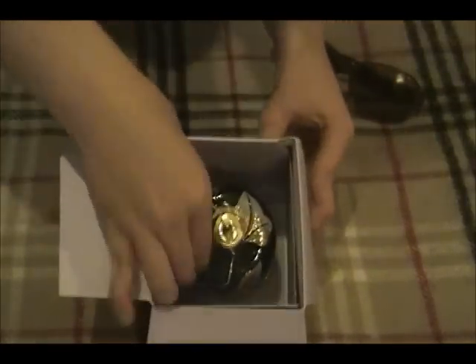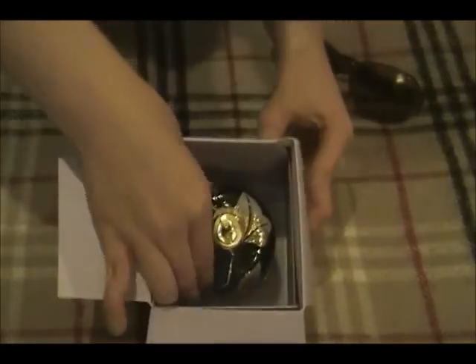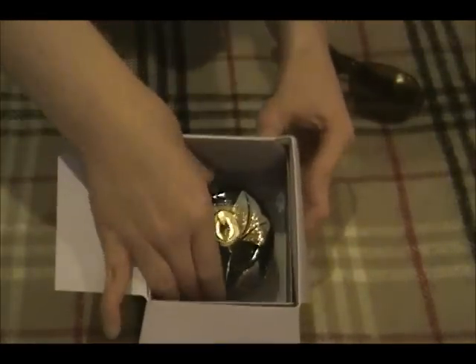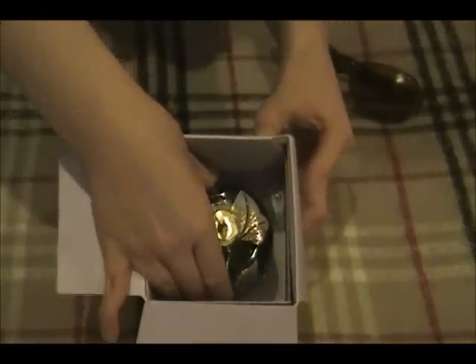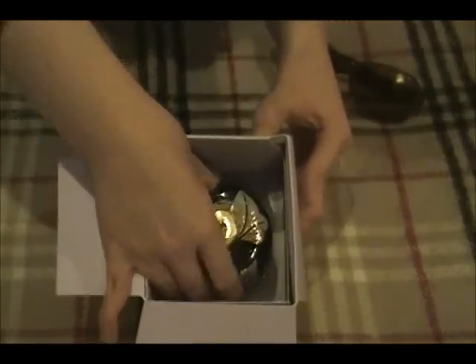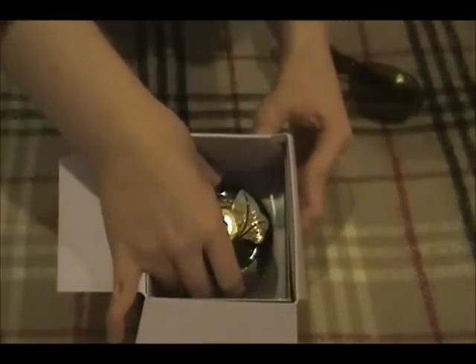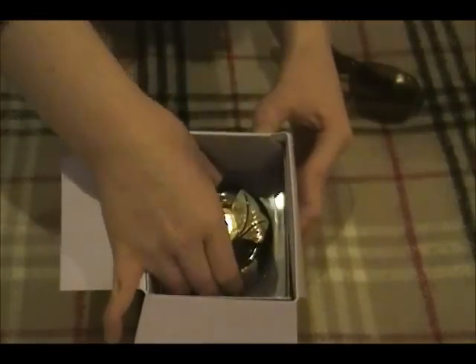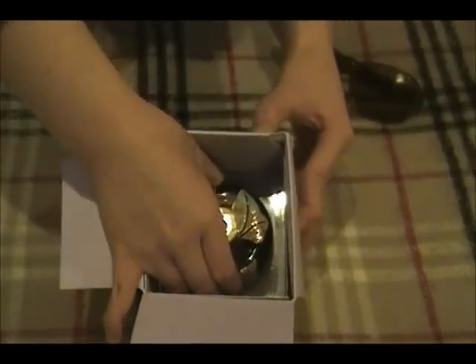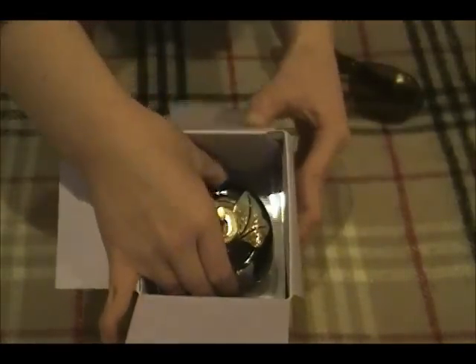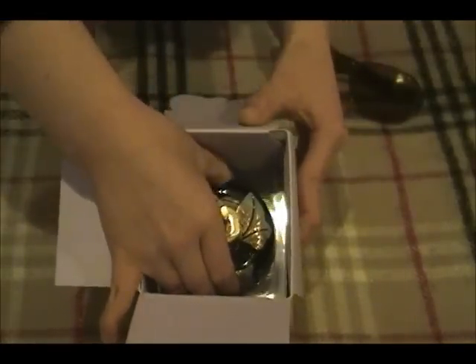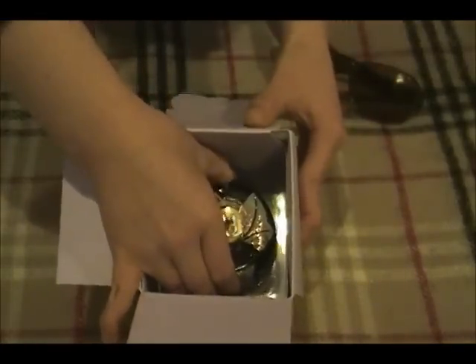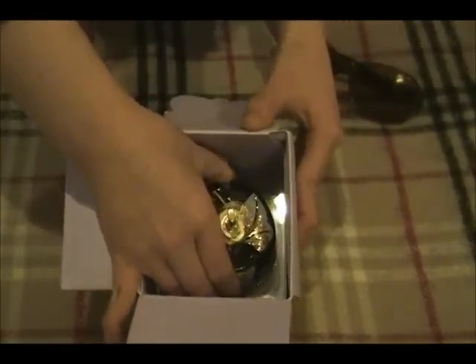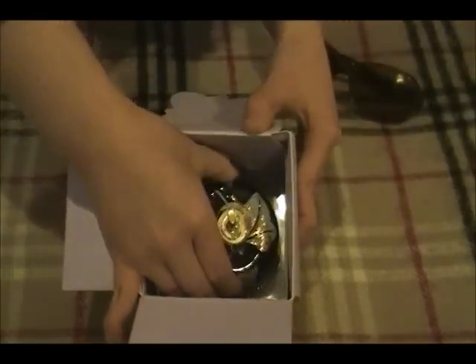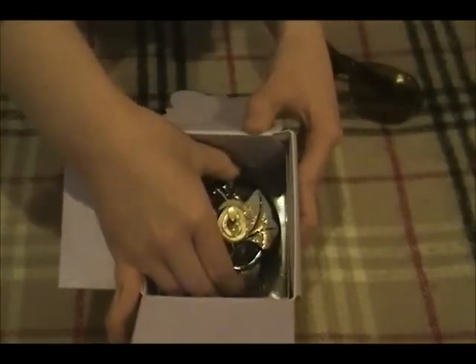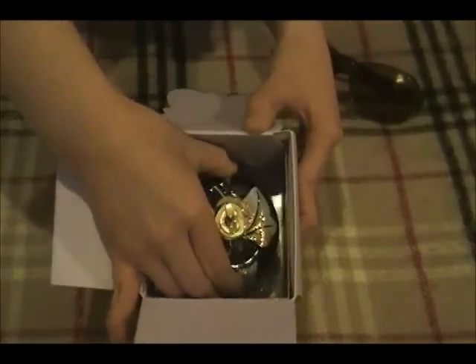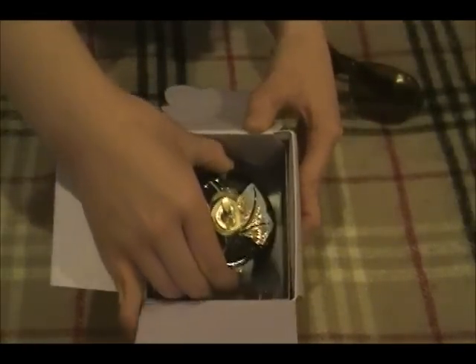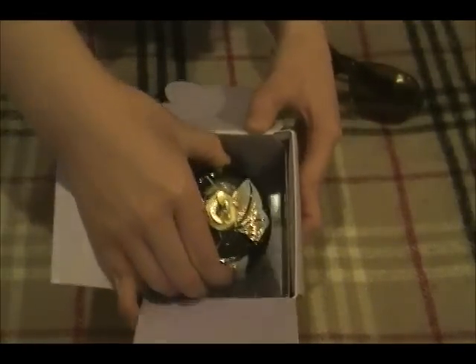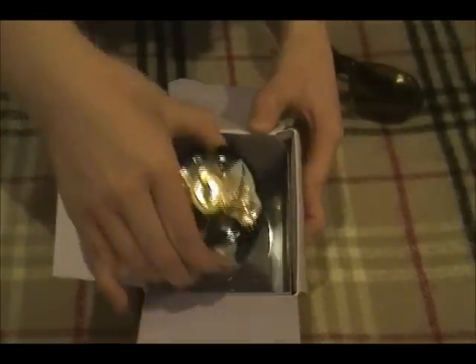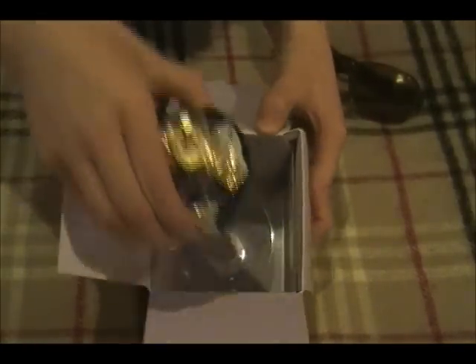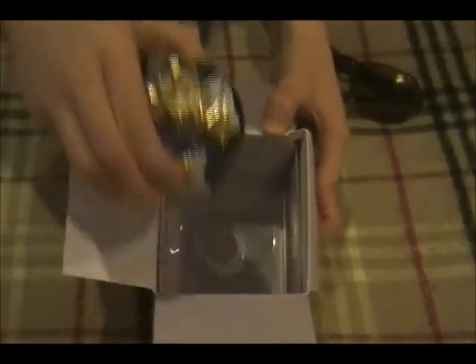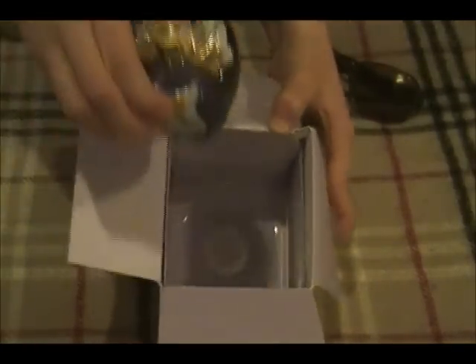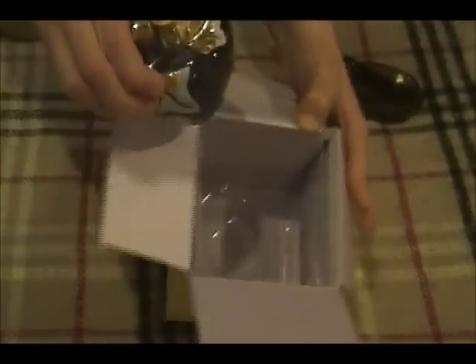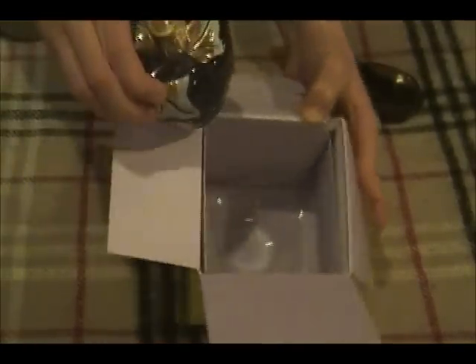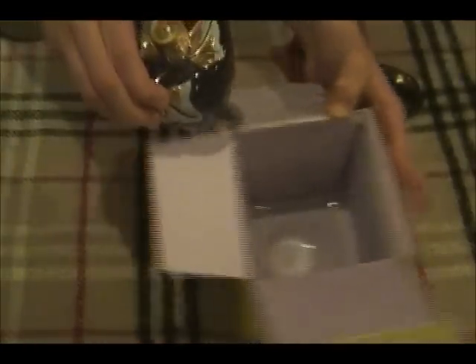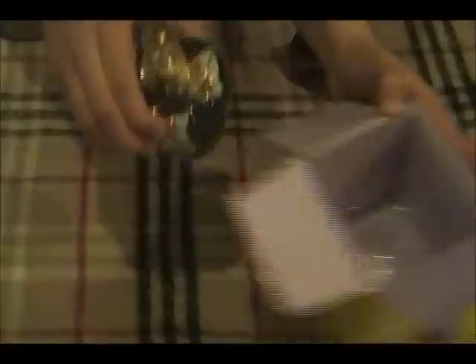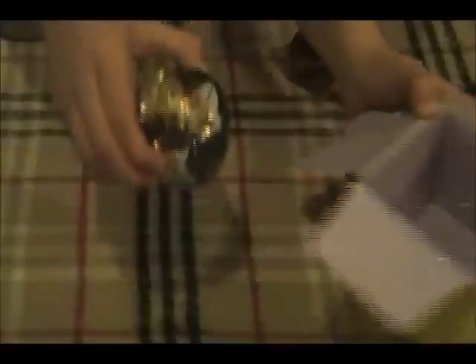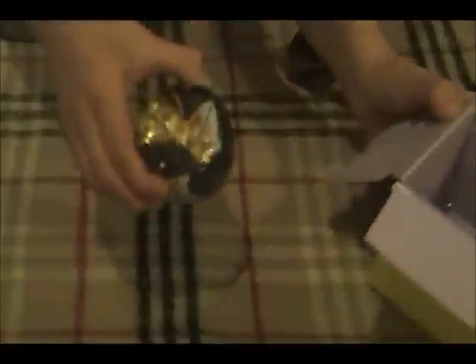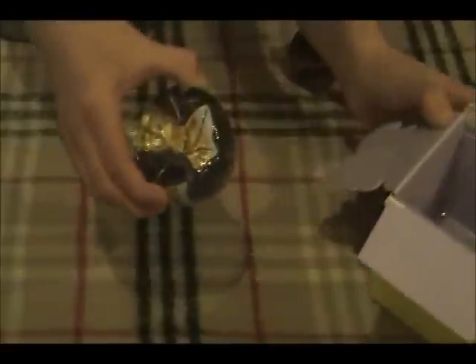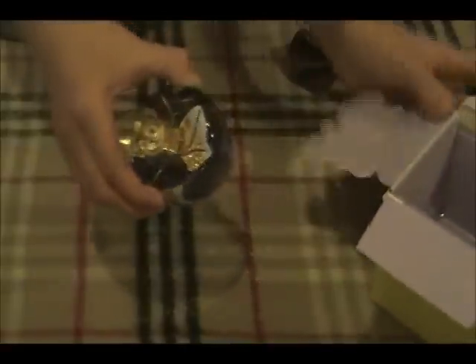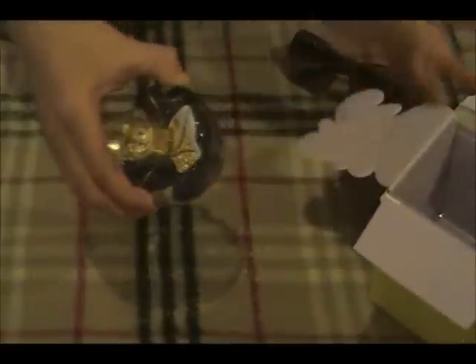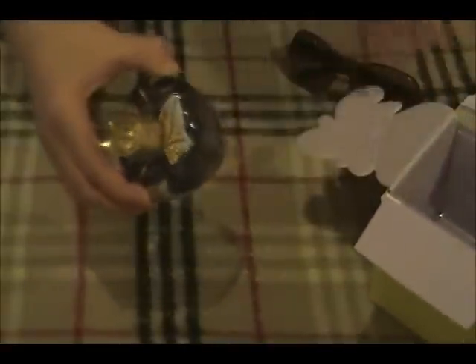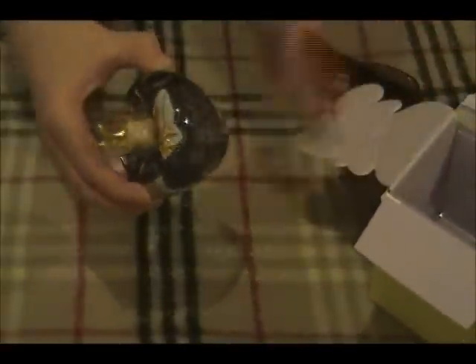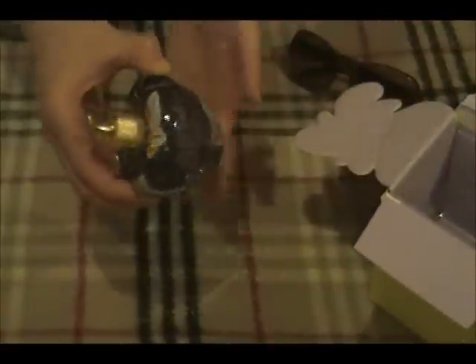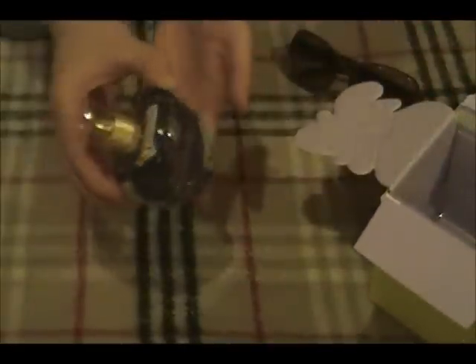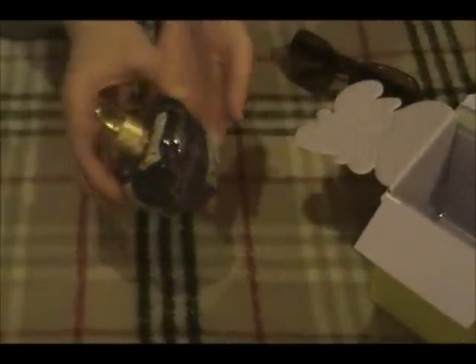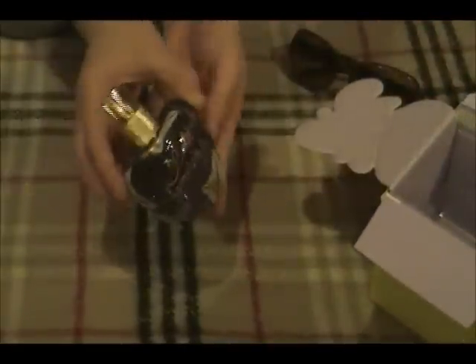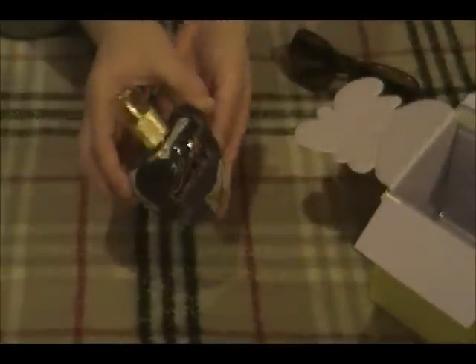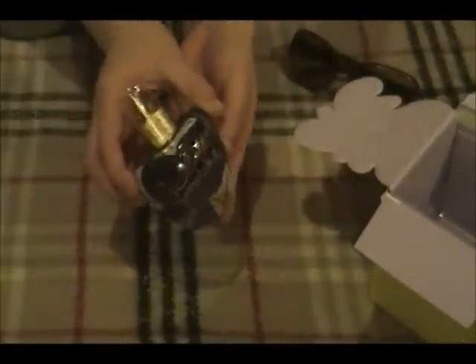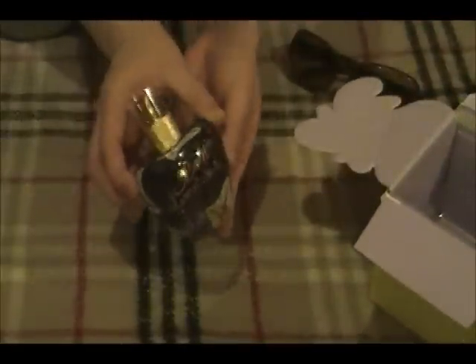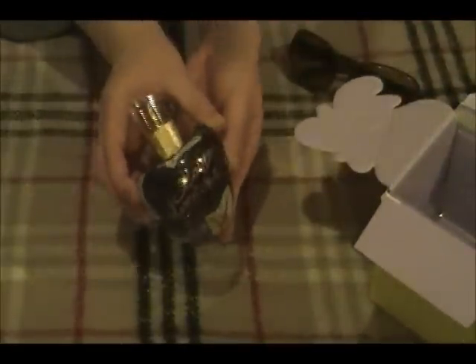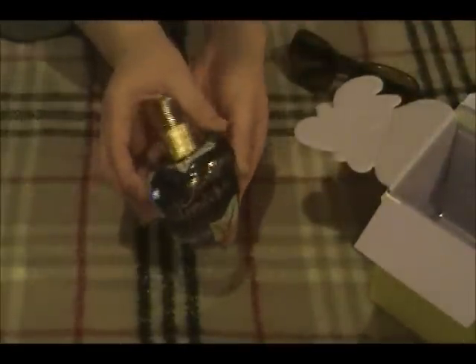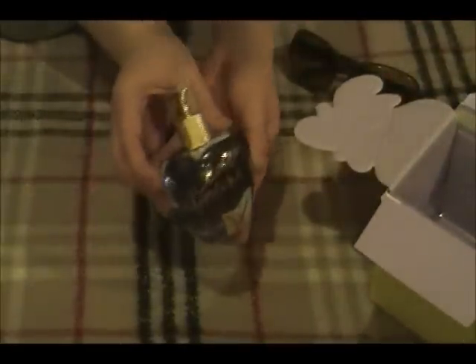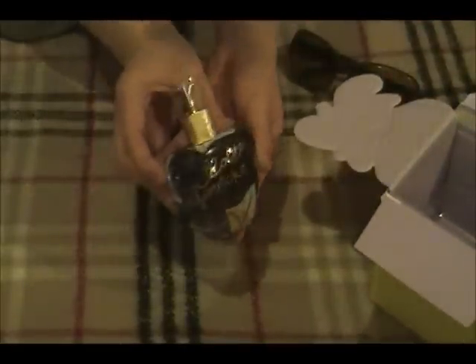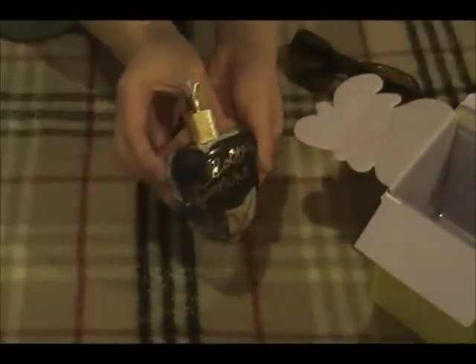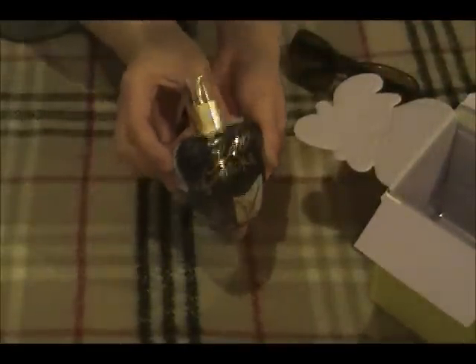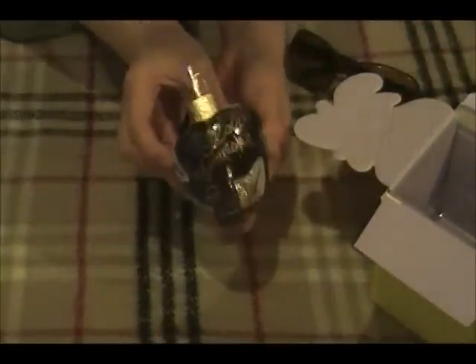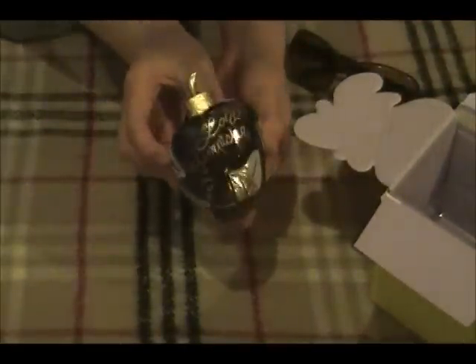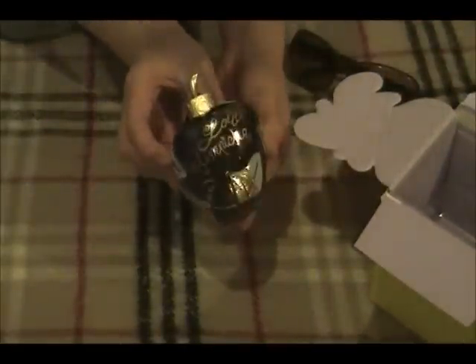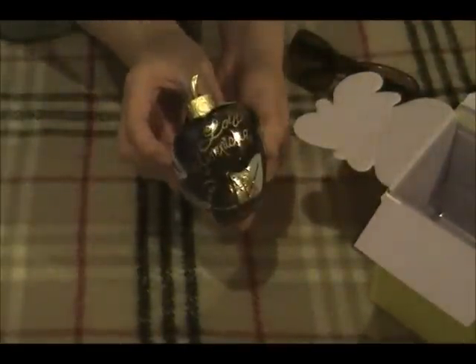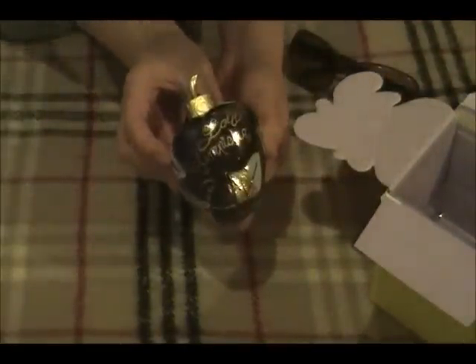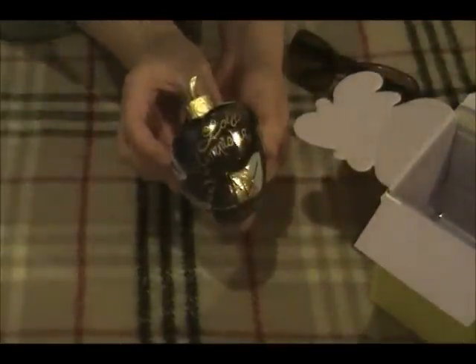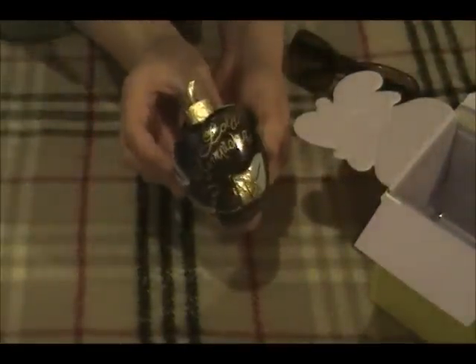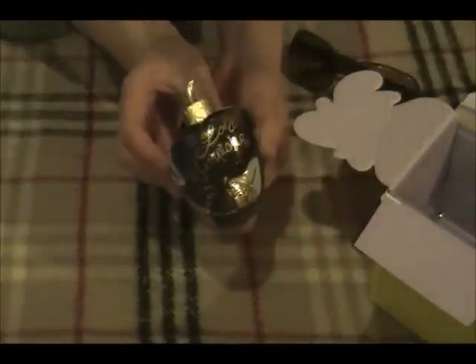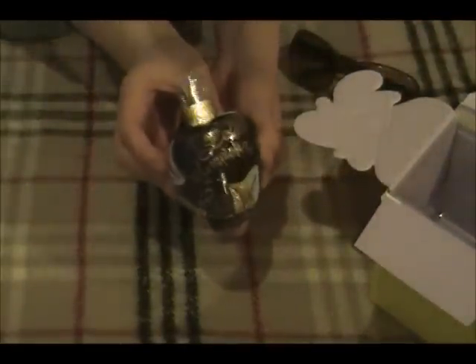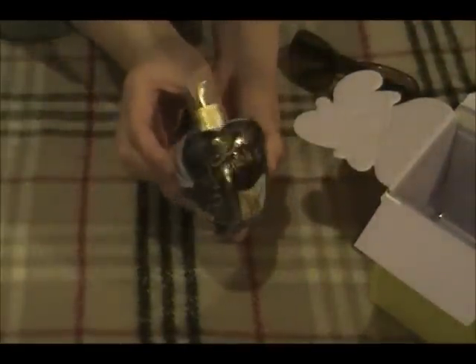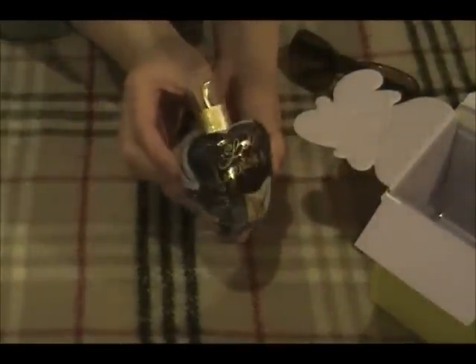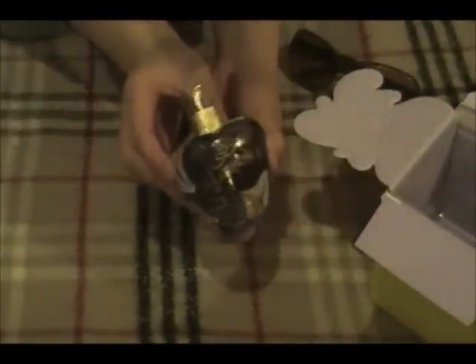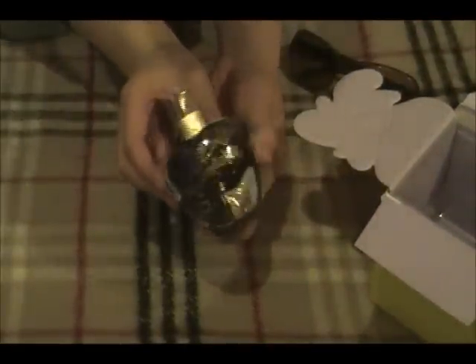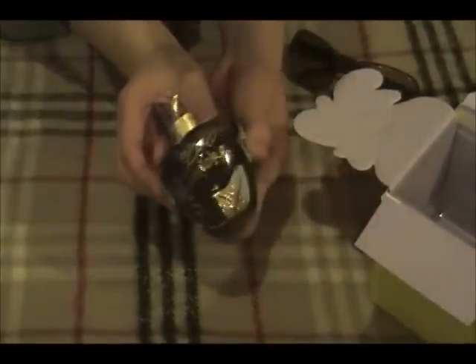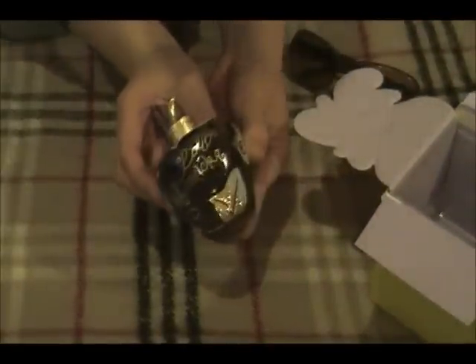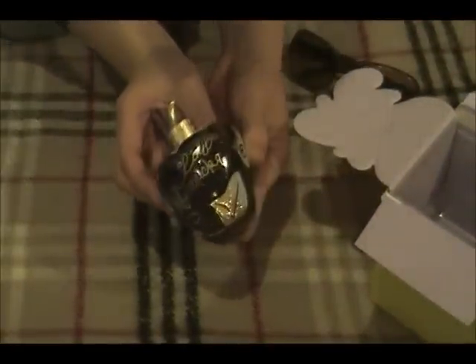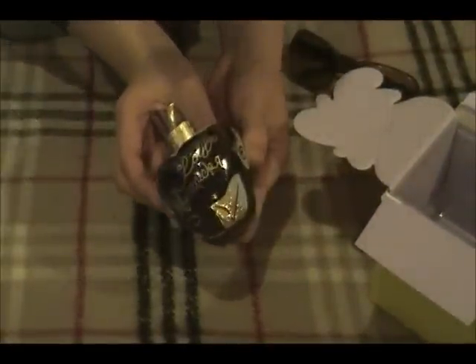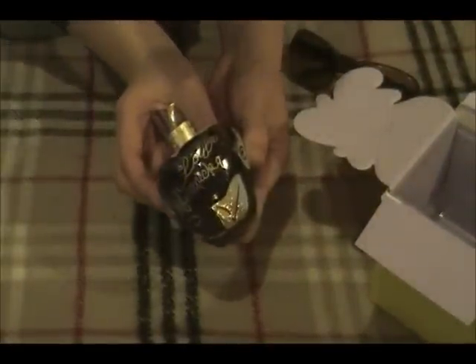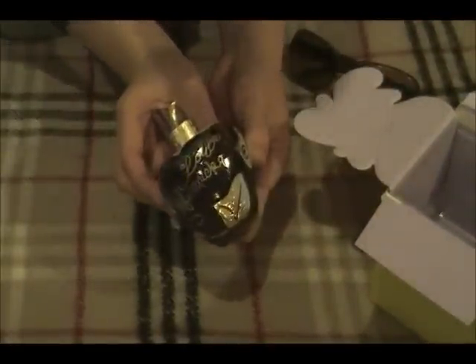We're just going to lift that out of the box. And here is the front of that perfume. Isn't that beautiful?